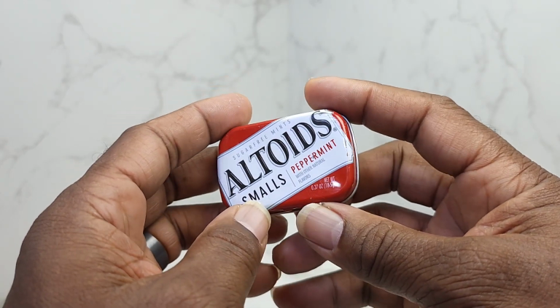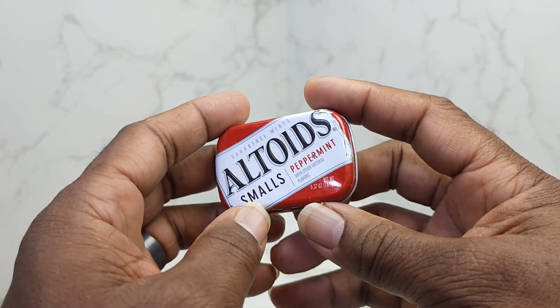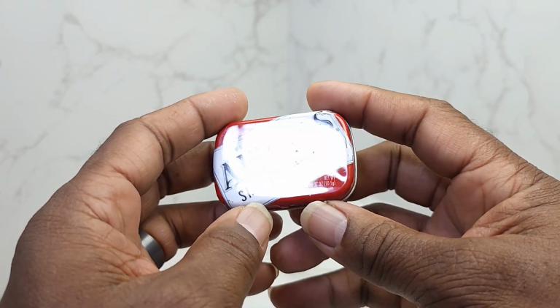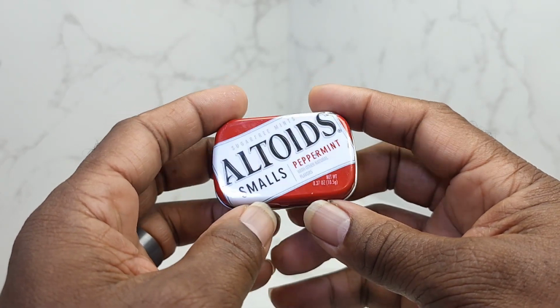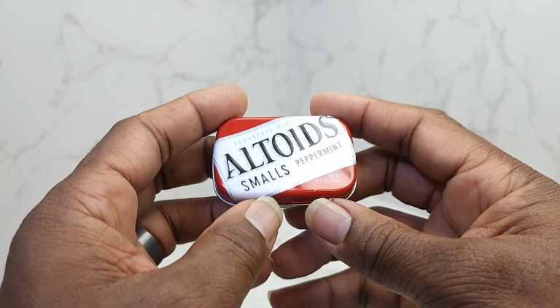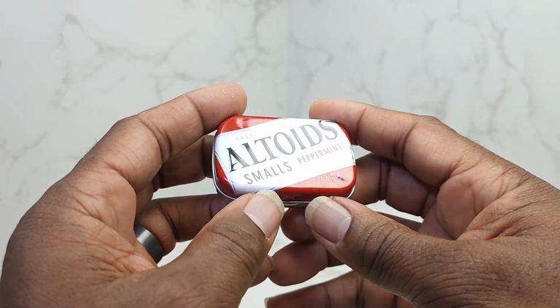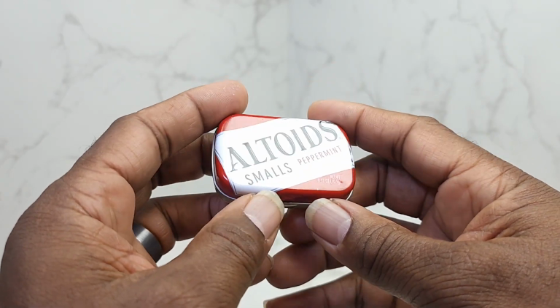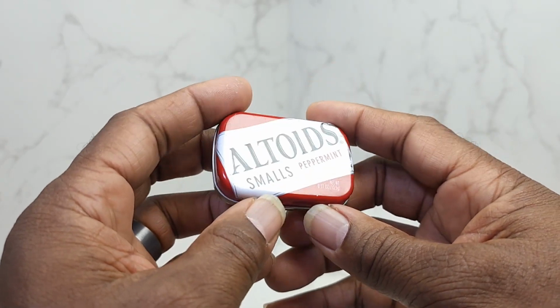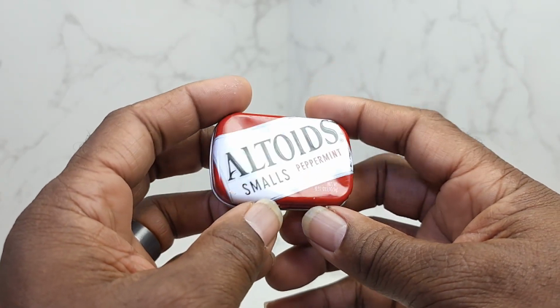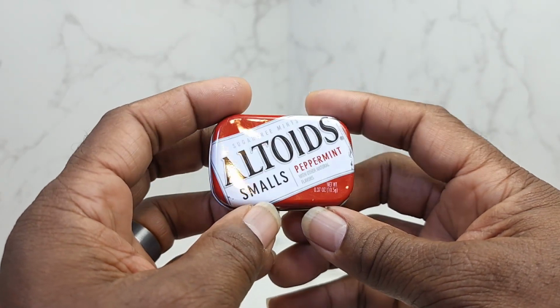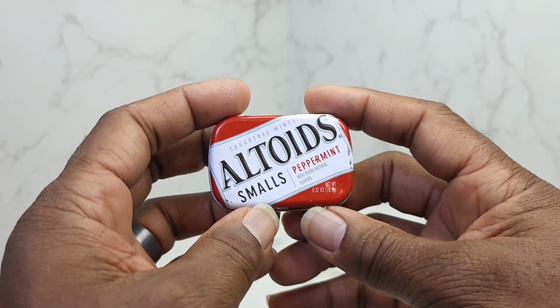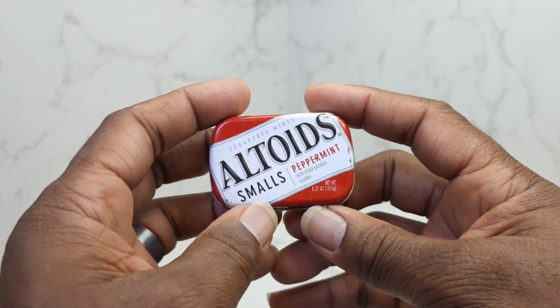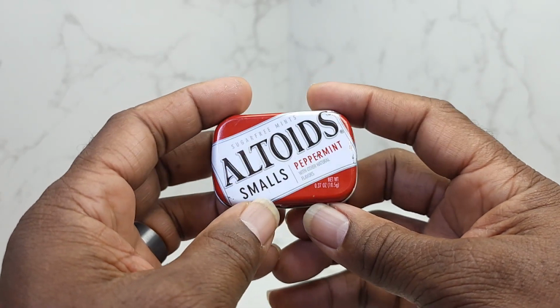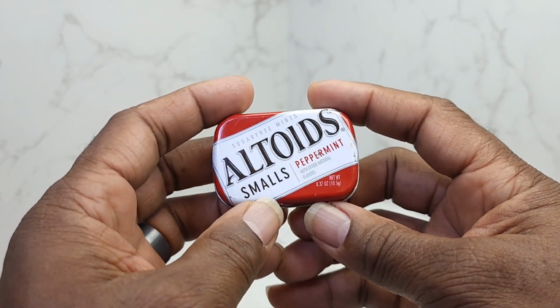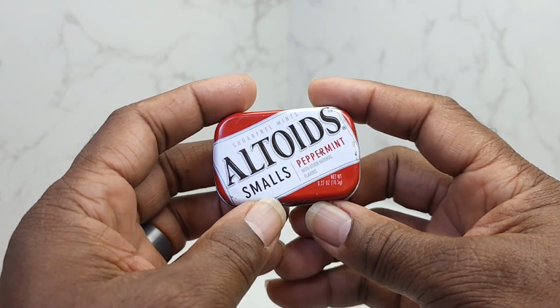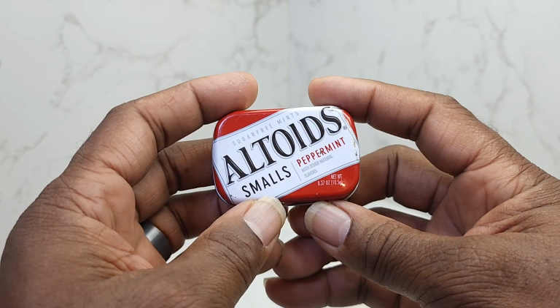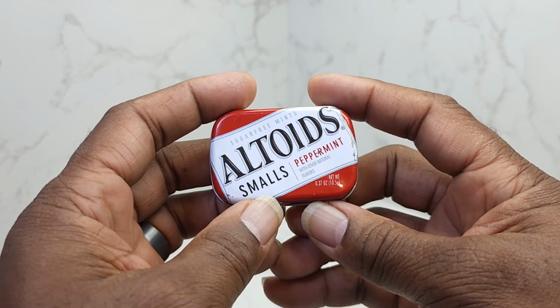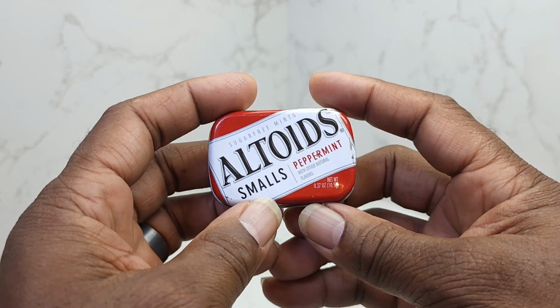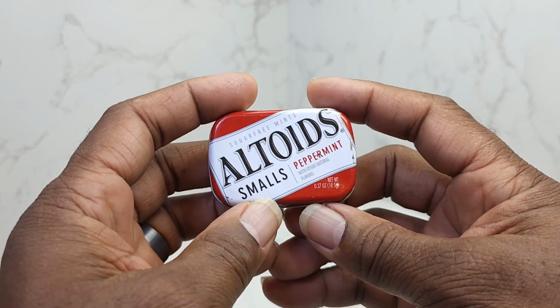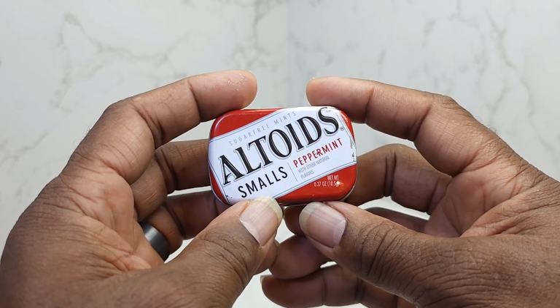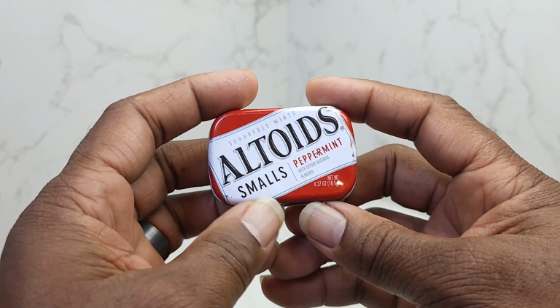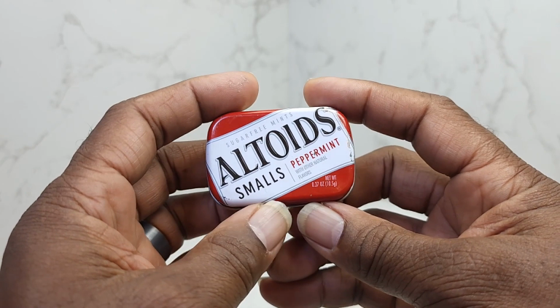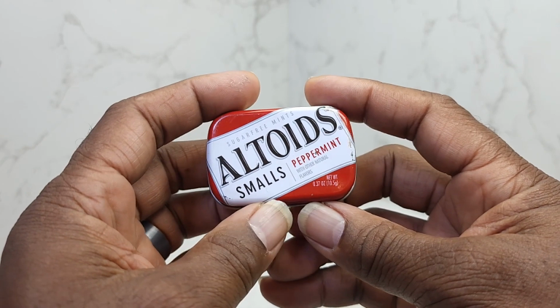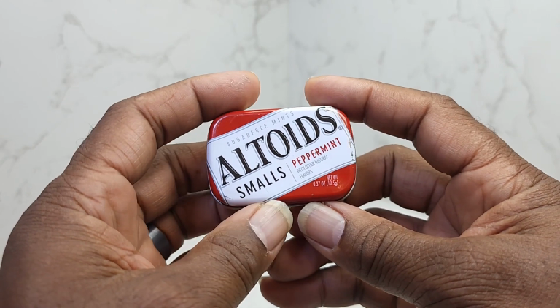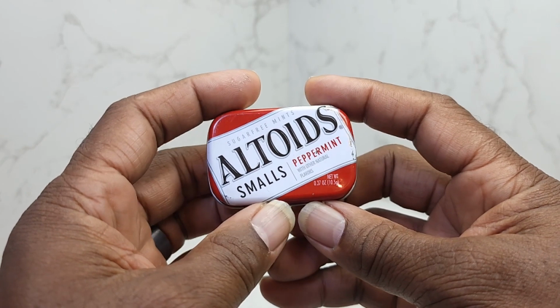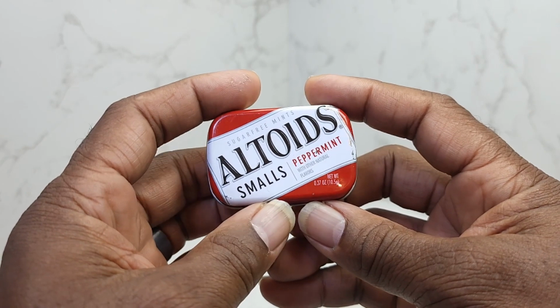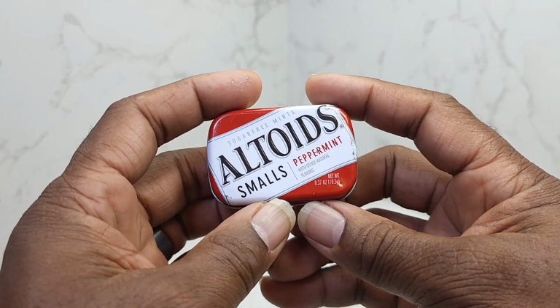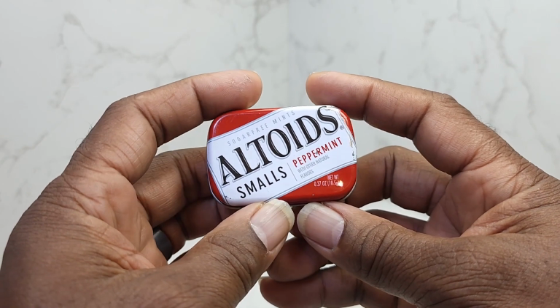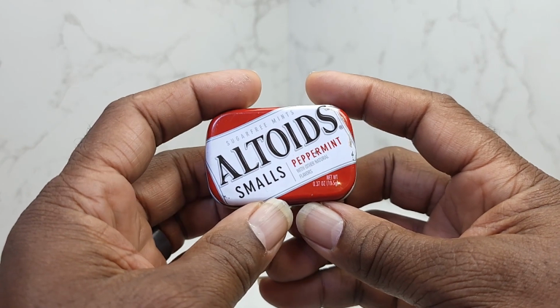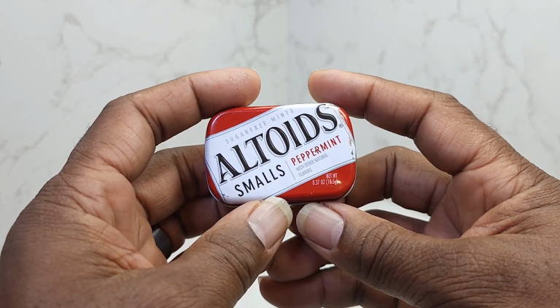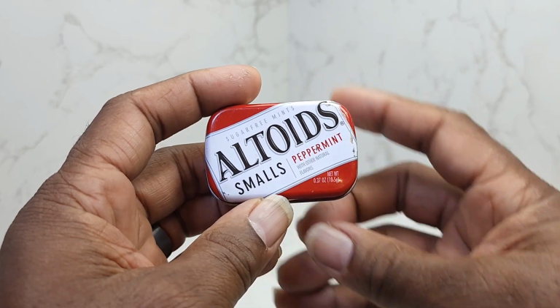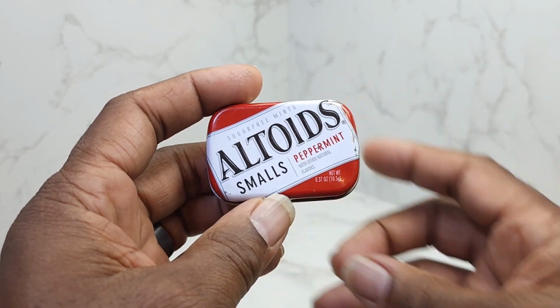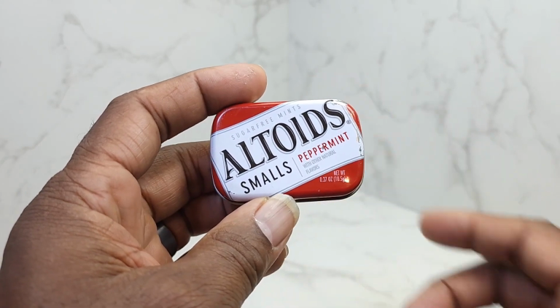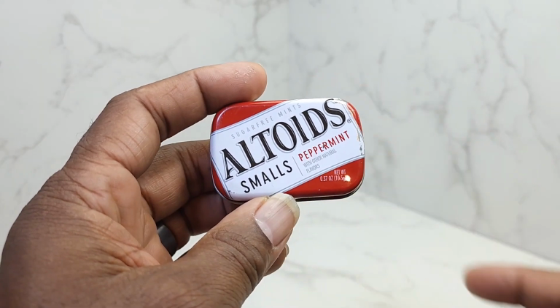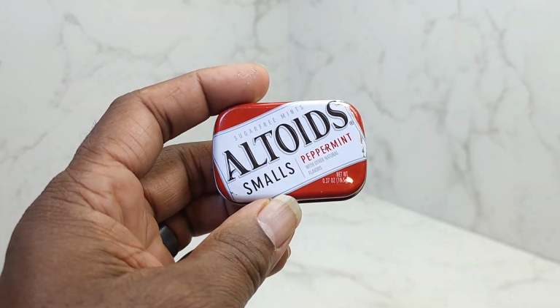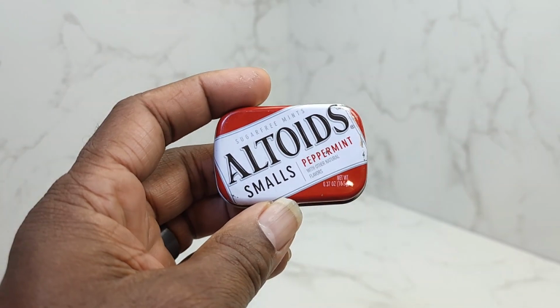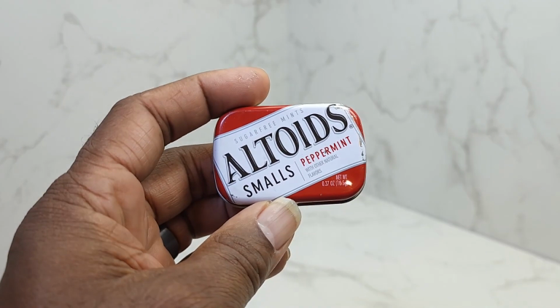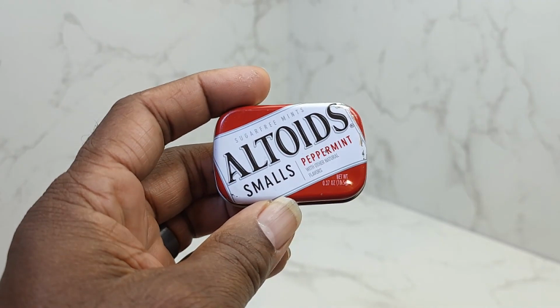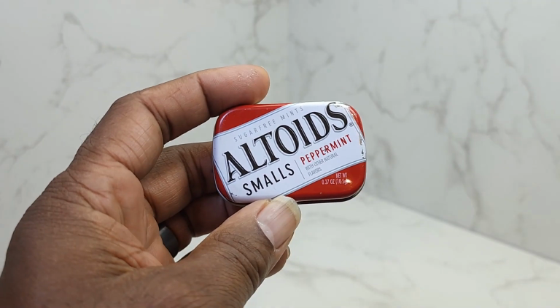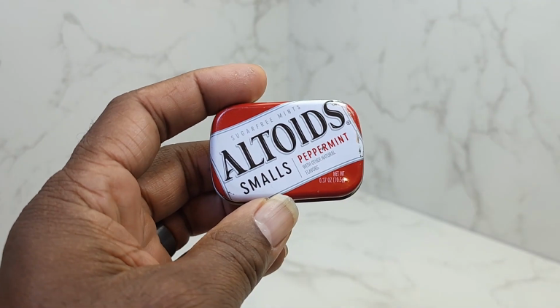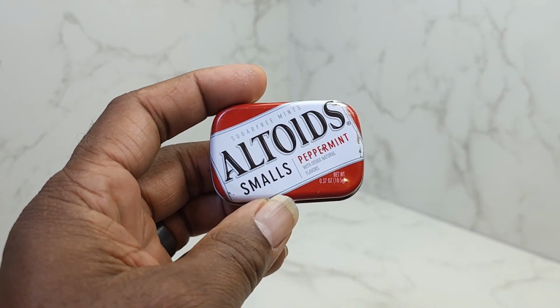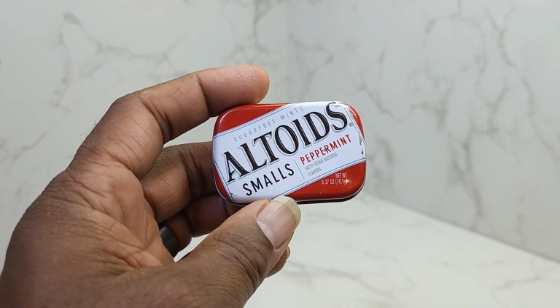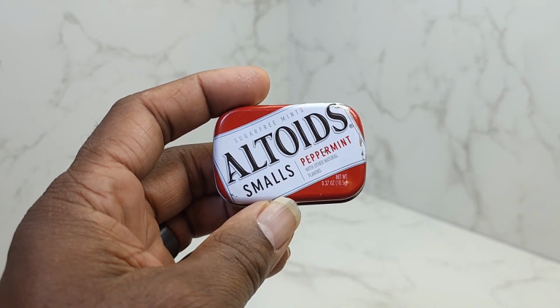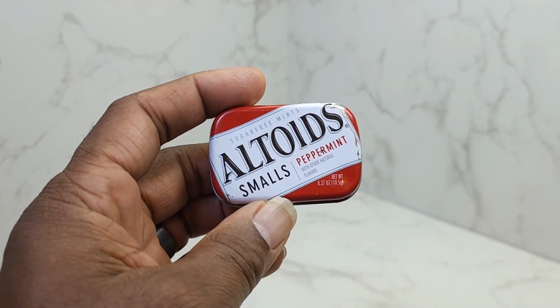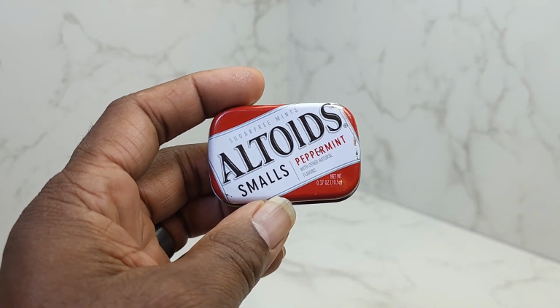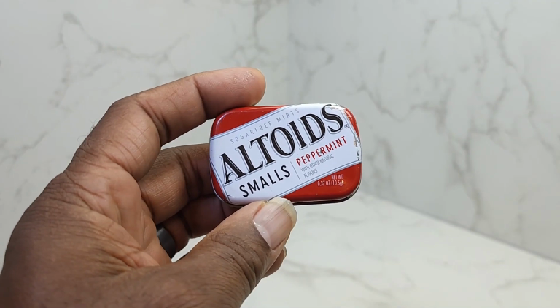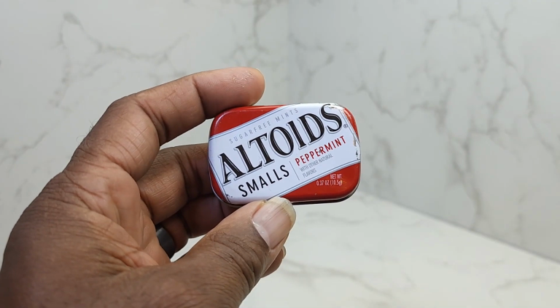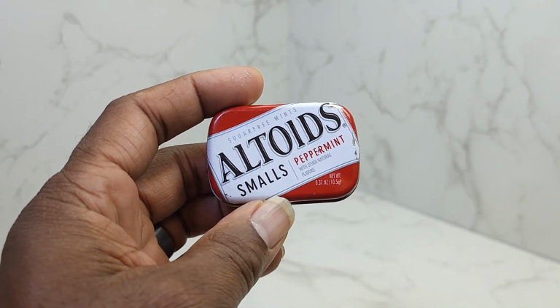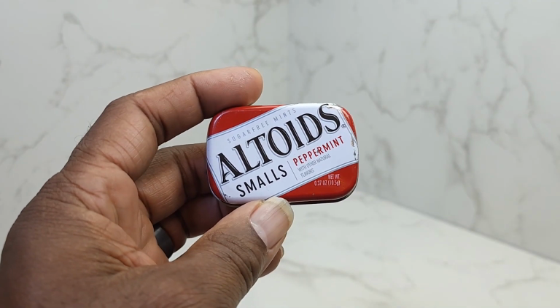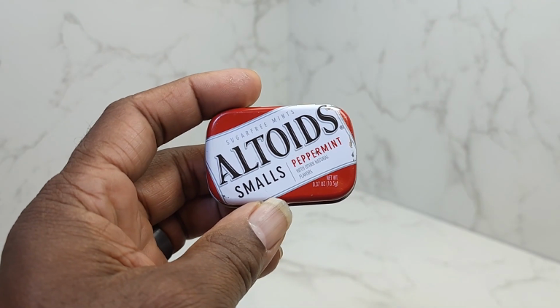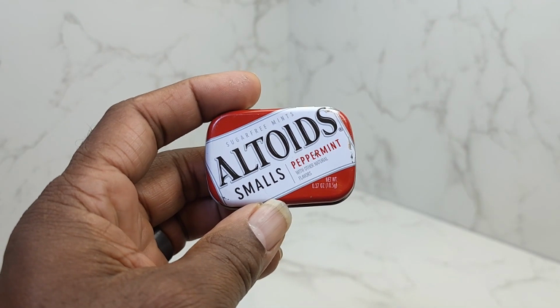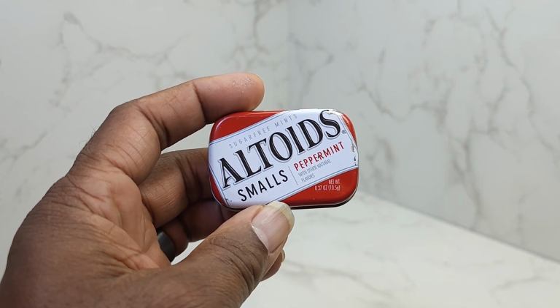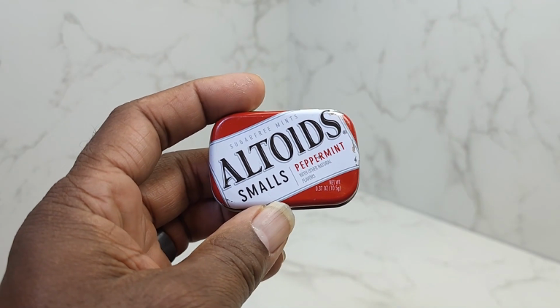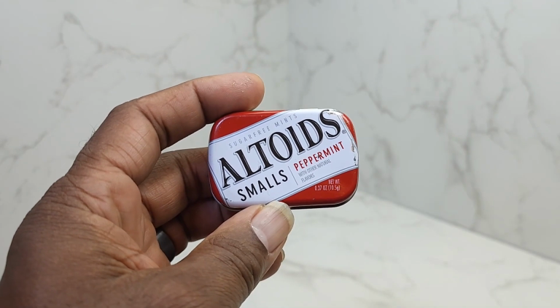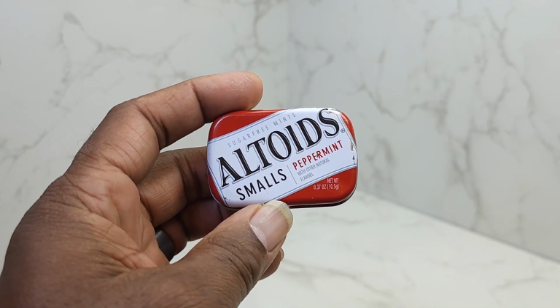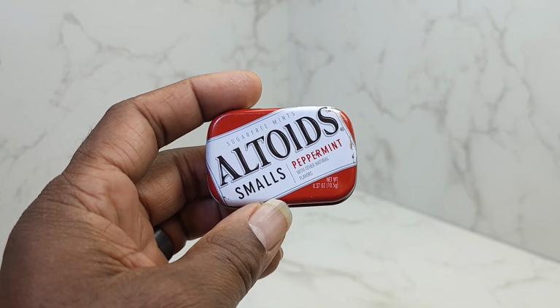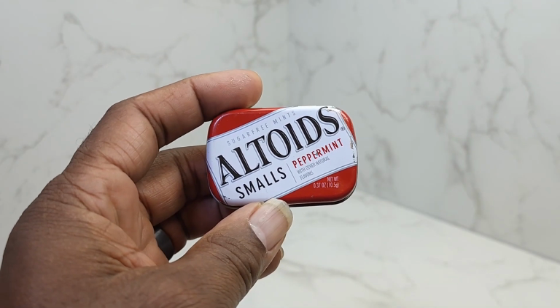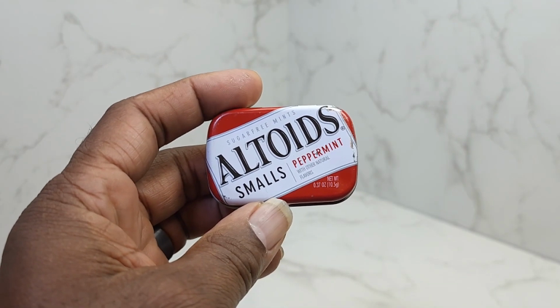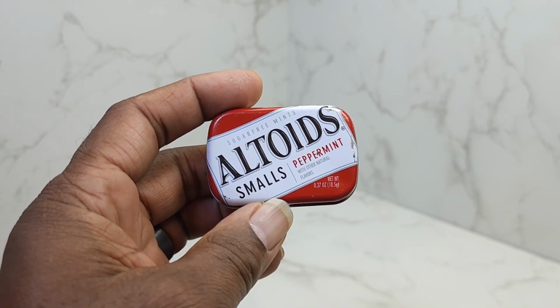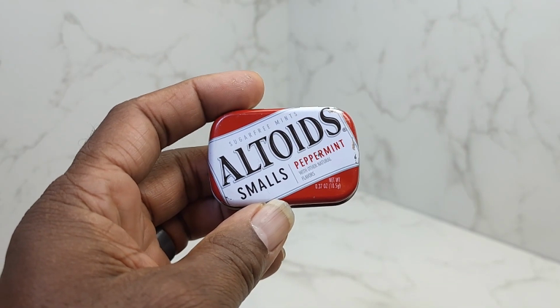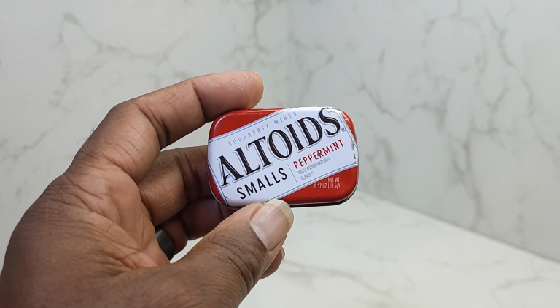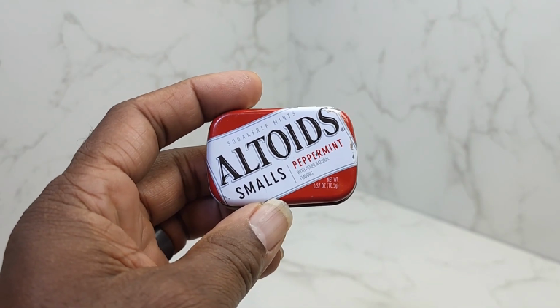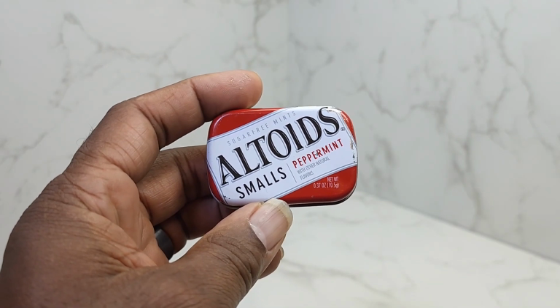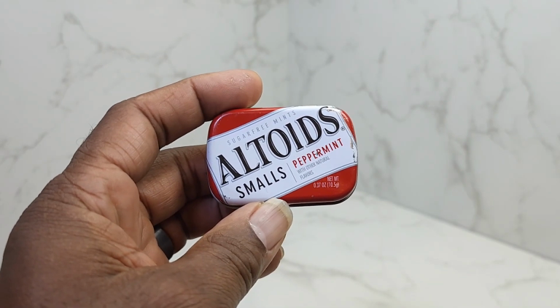So guys, that's your review for today on the Altoids Smalls Peppermints. You guys make it a great day.